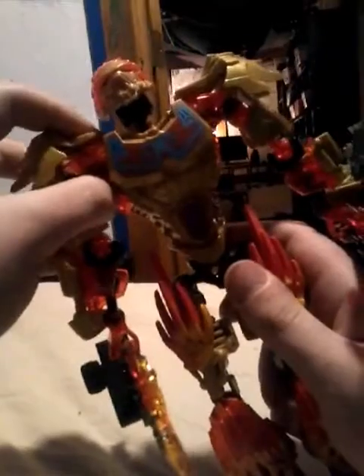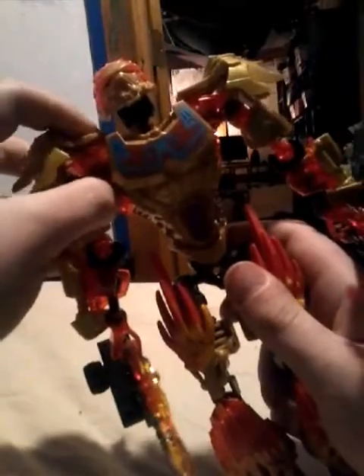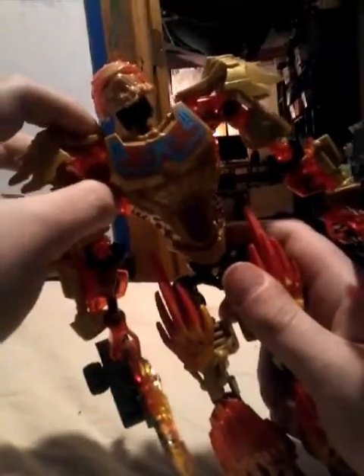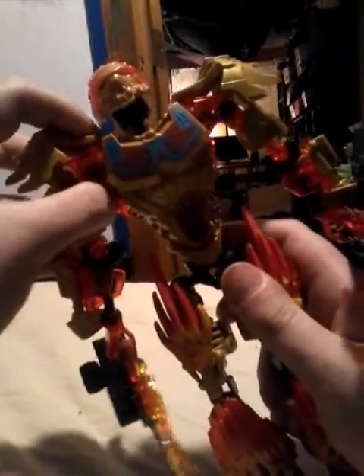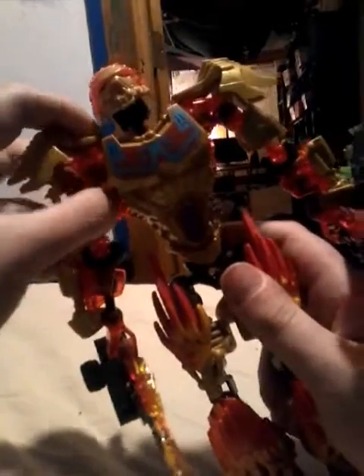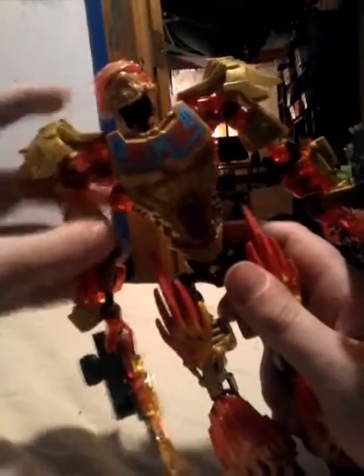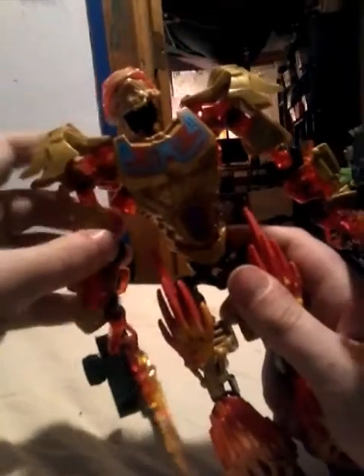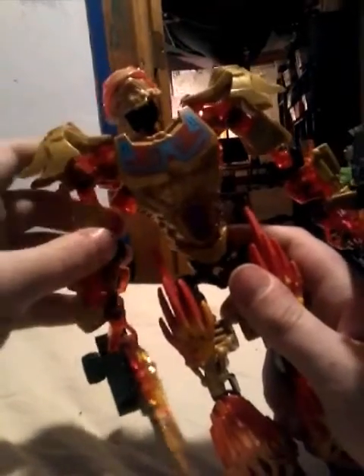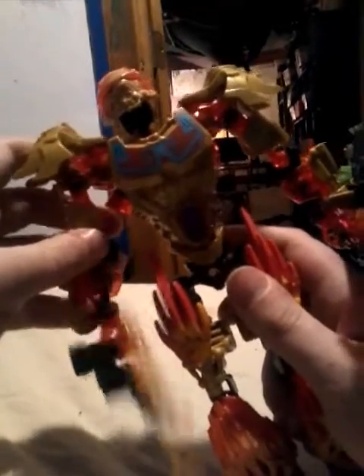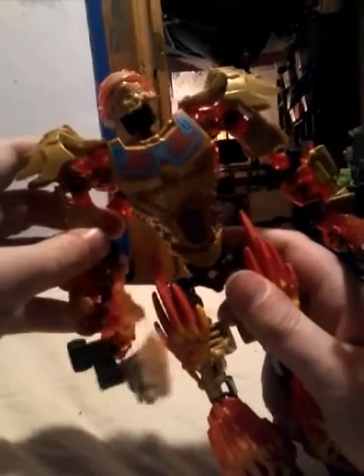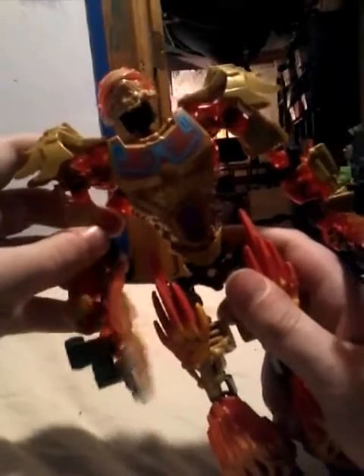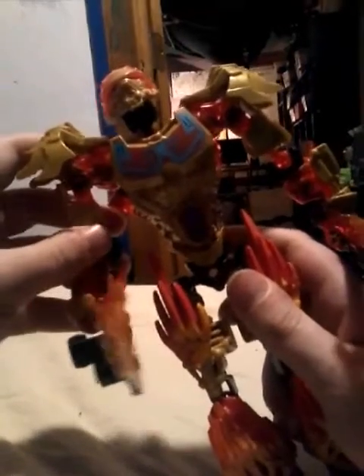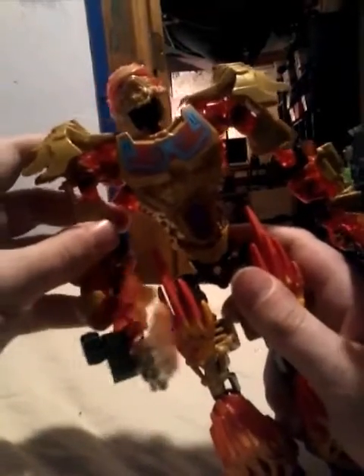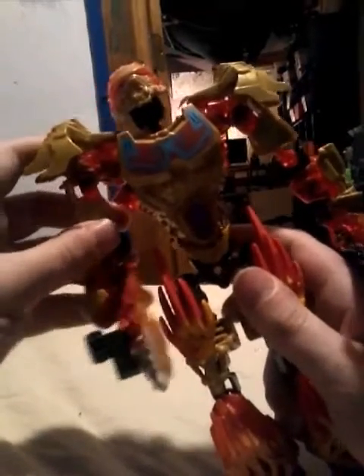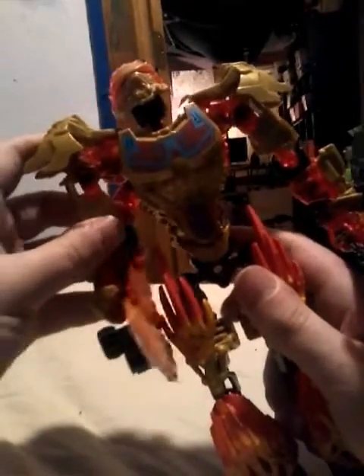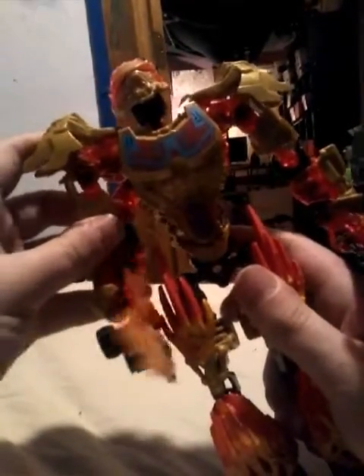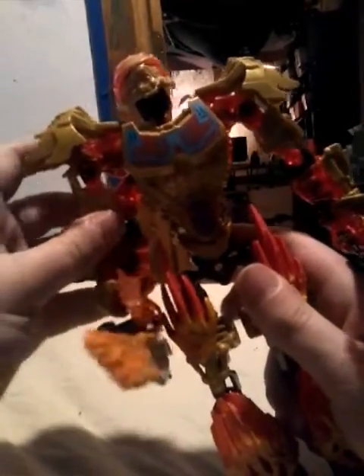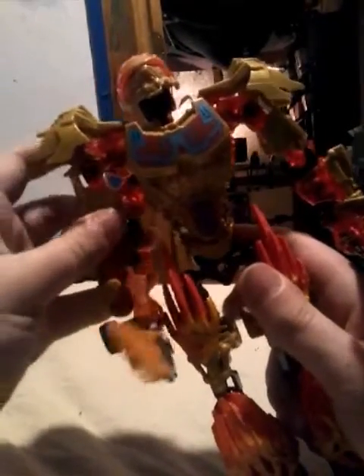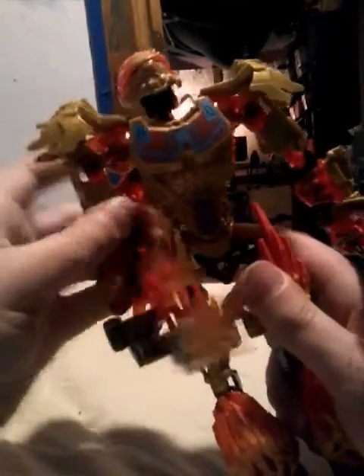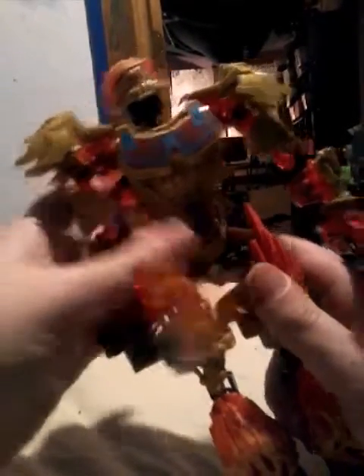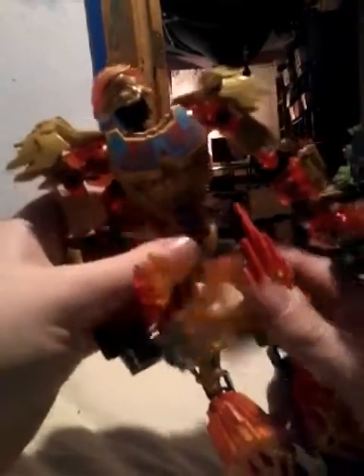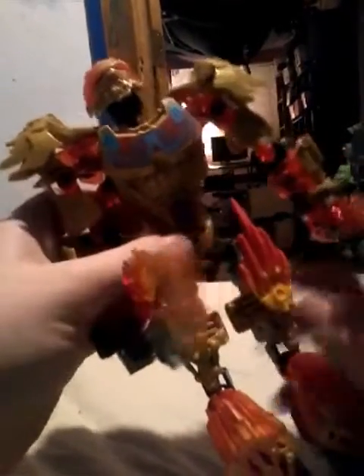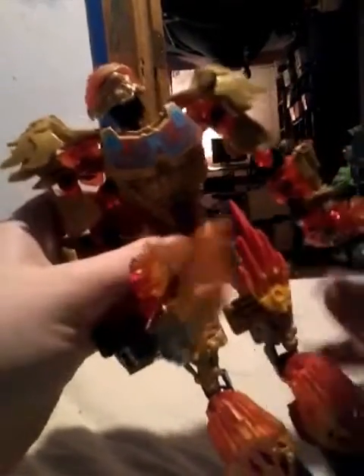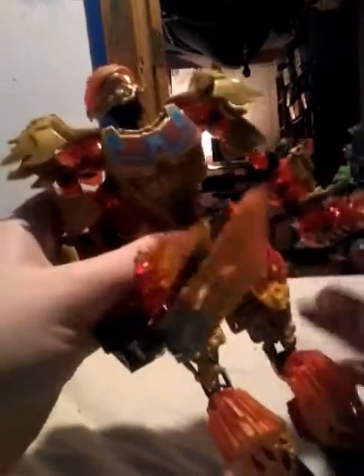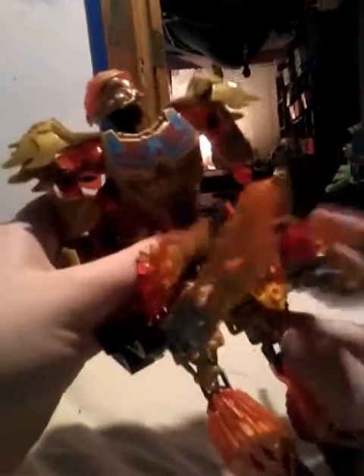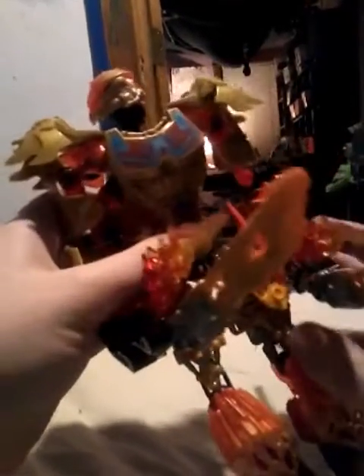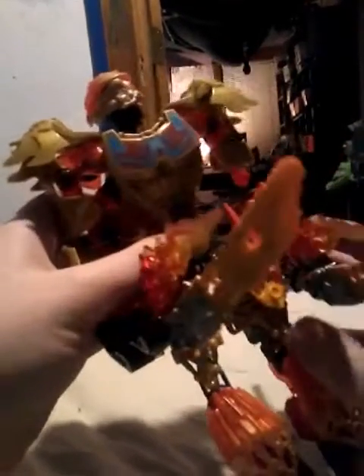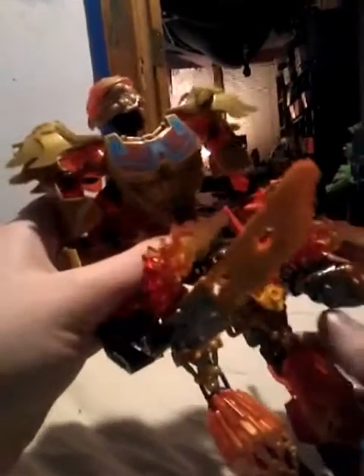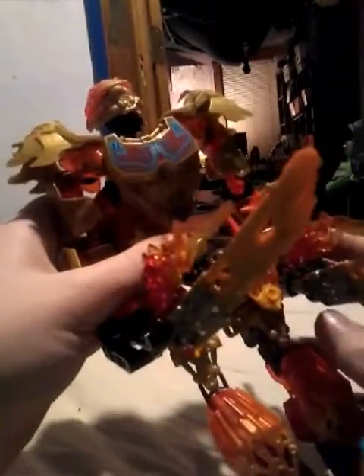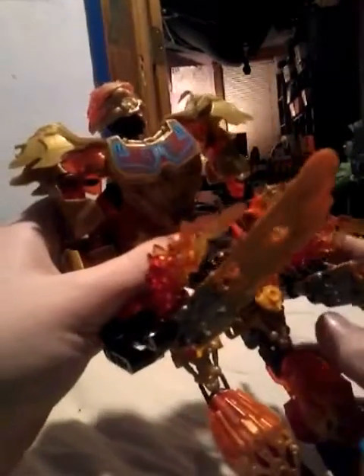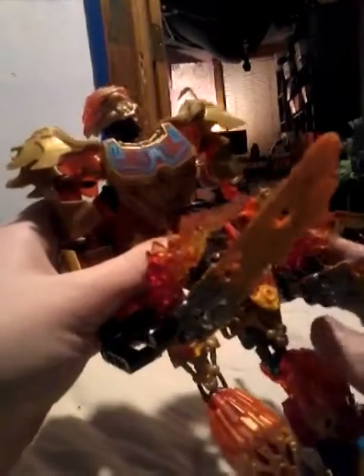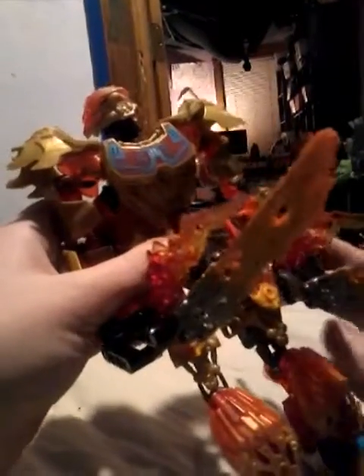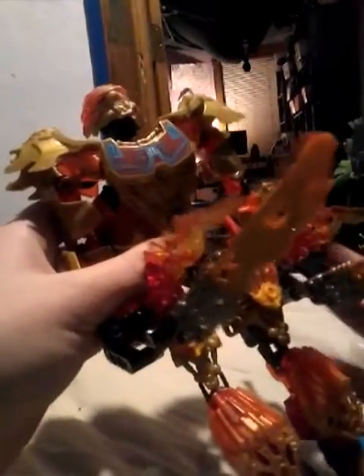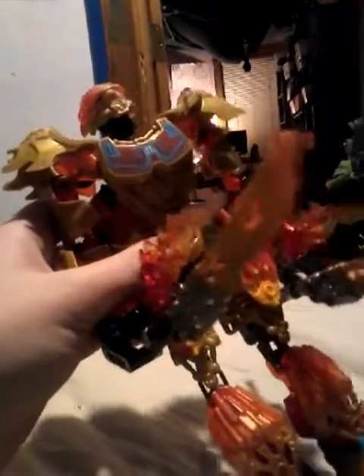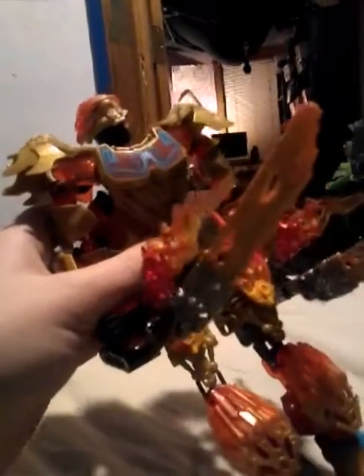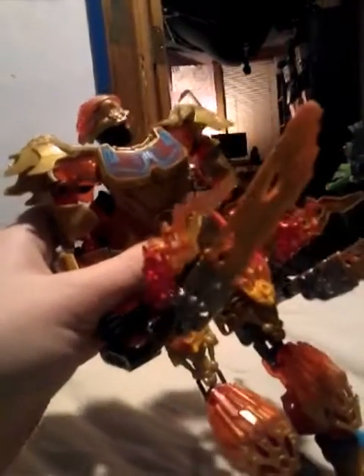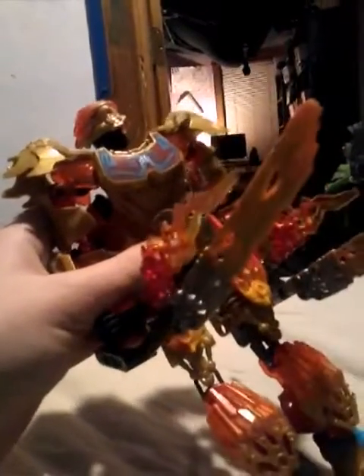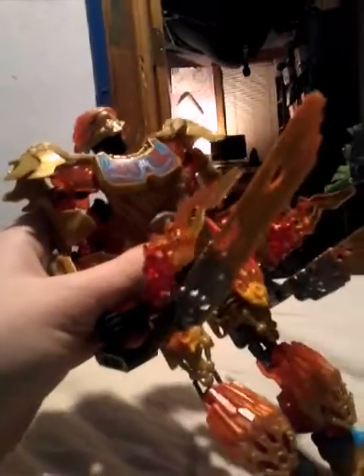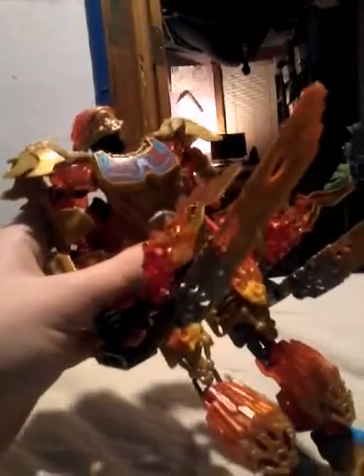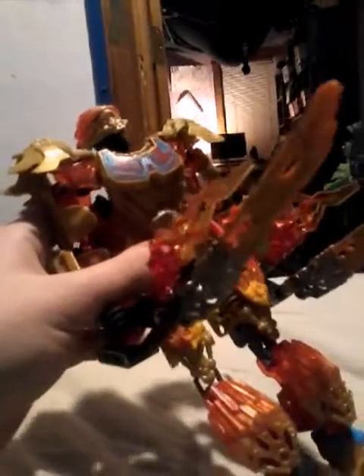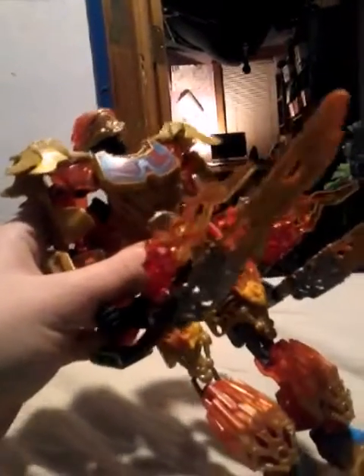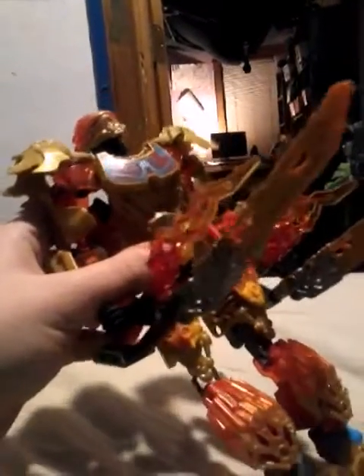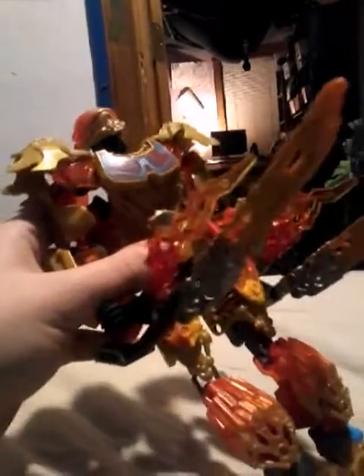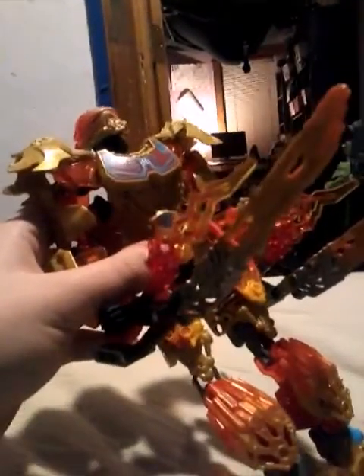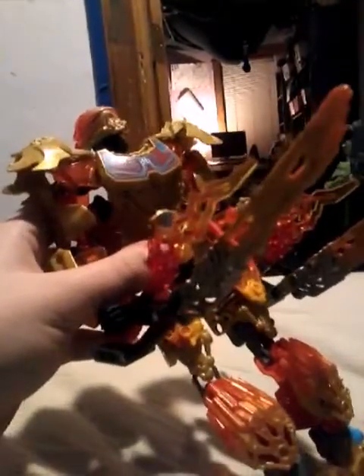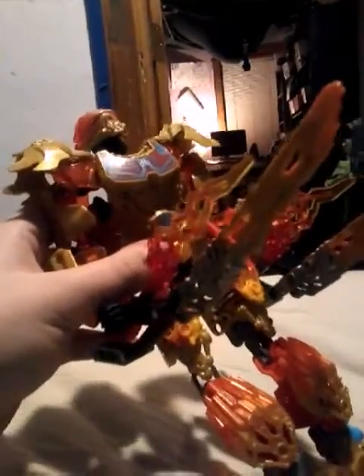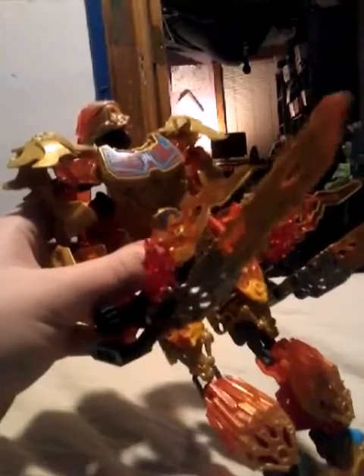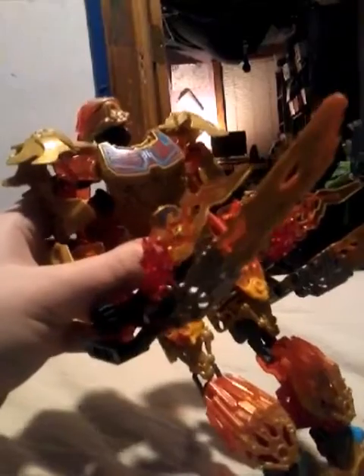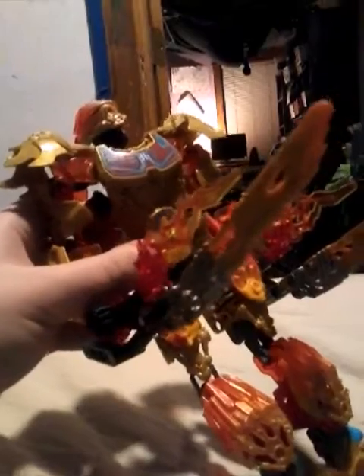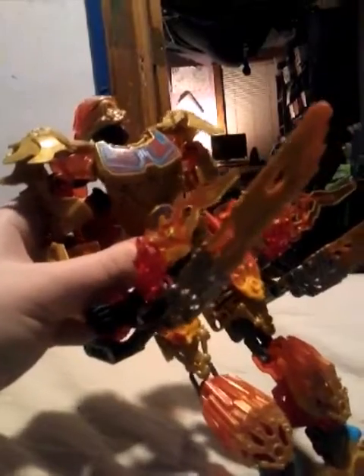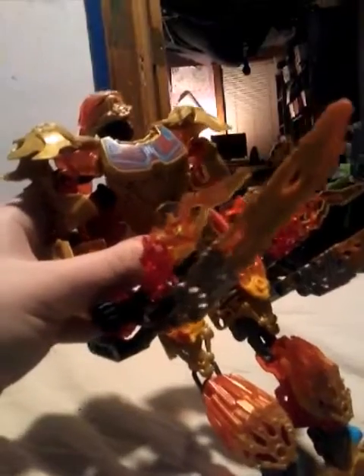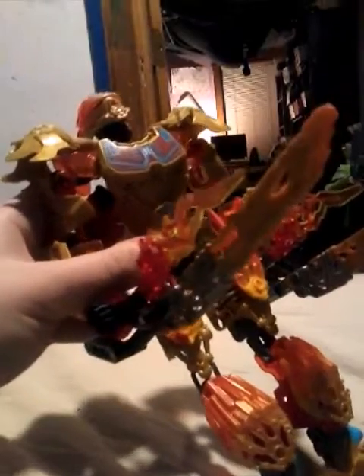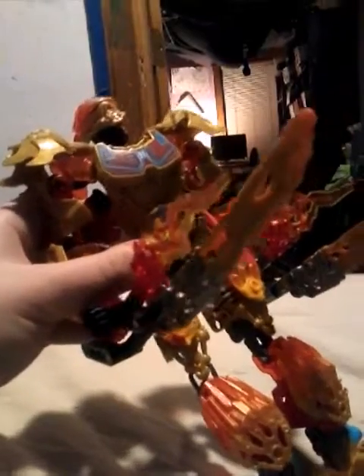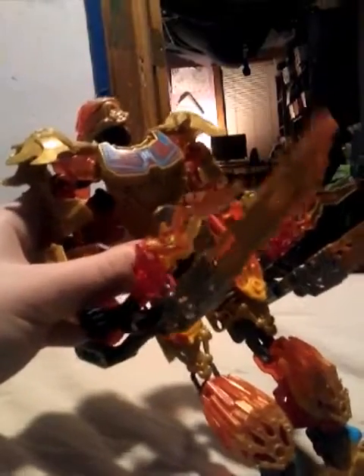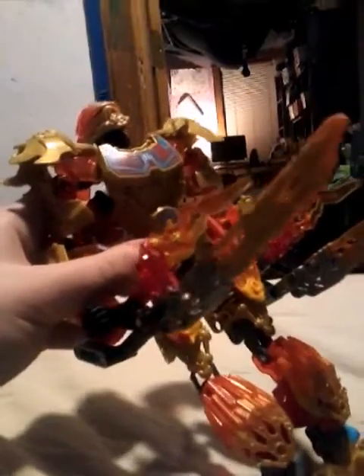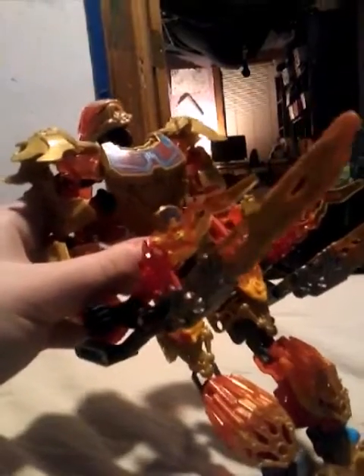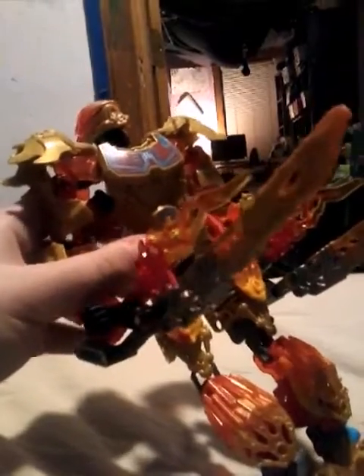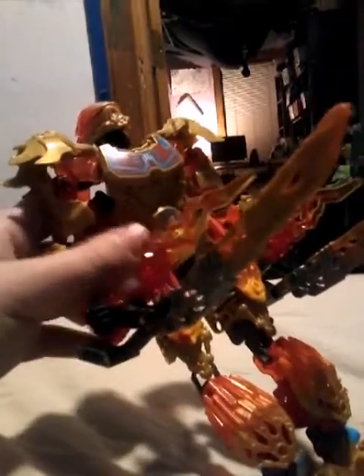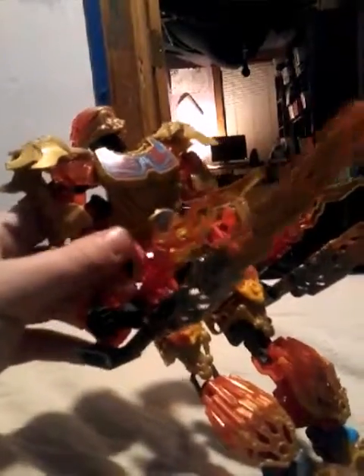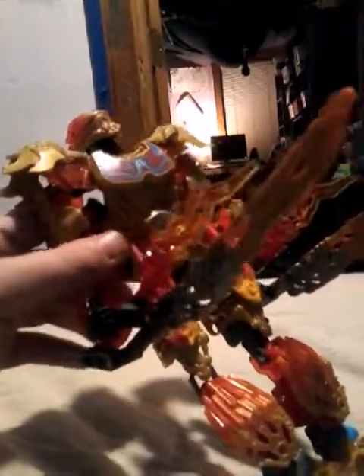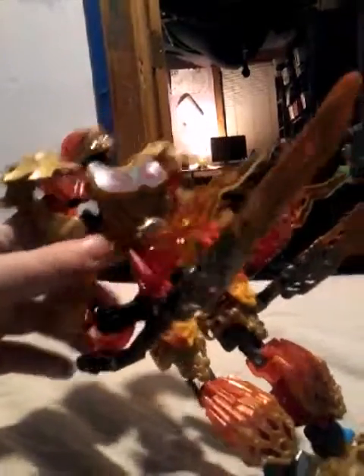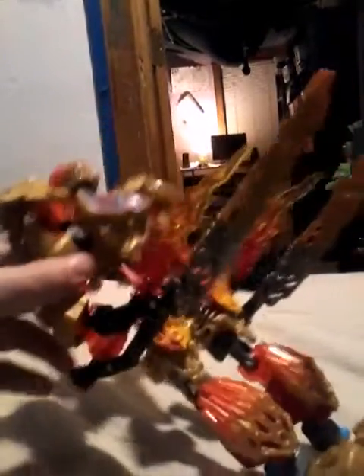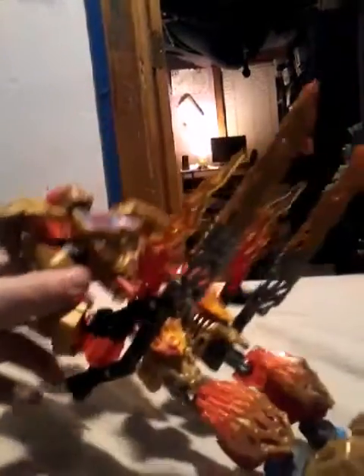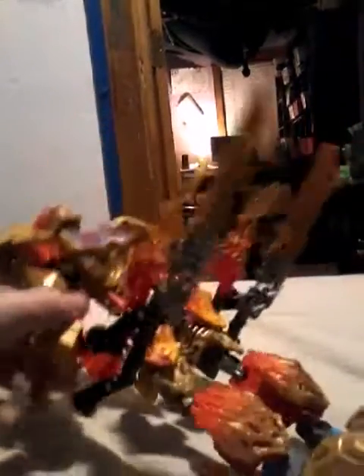So yeah, that's pretty much it for Tahu. Please rate, comment, and subscribe if you like what No Game is saying. Auf Wiedersehen!